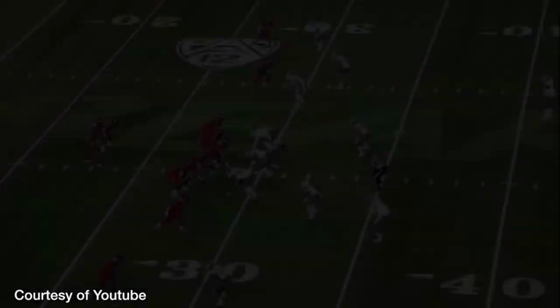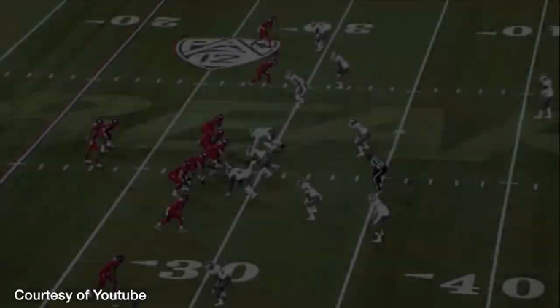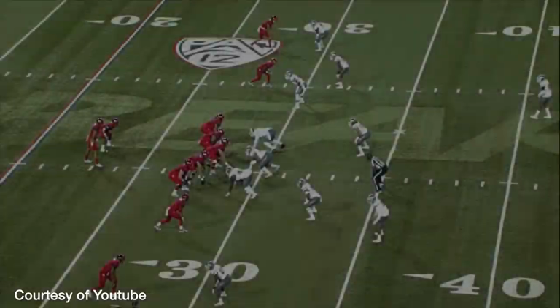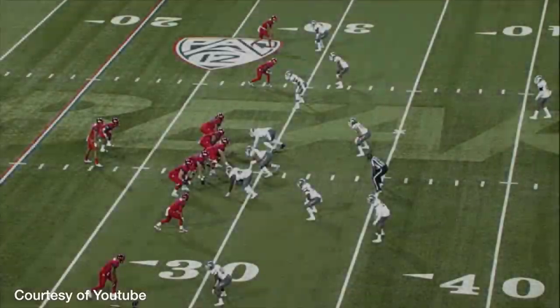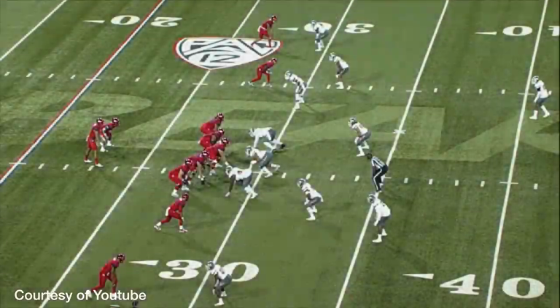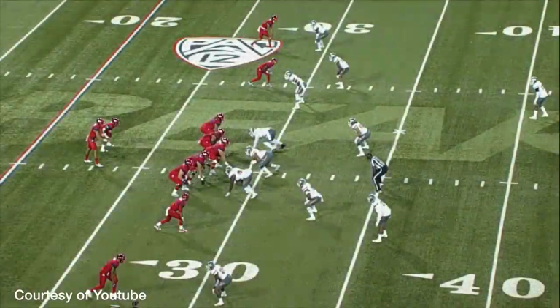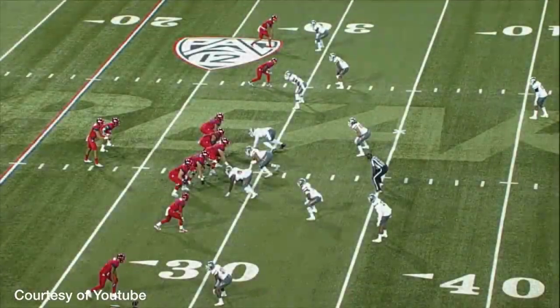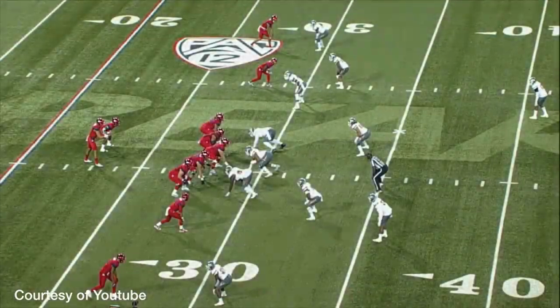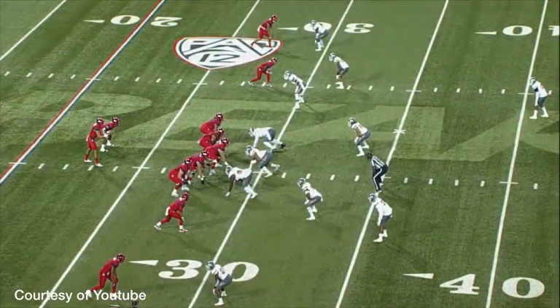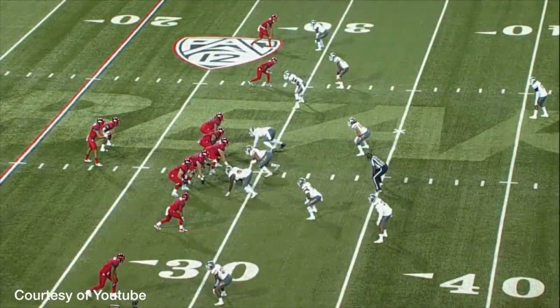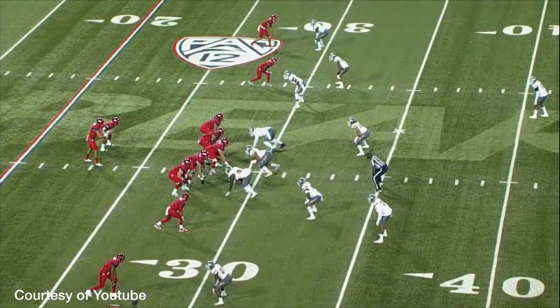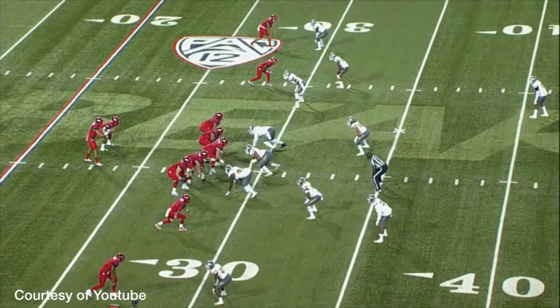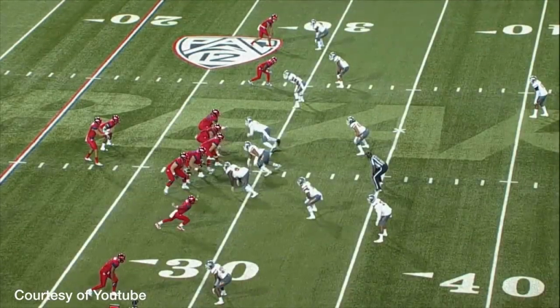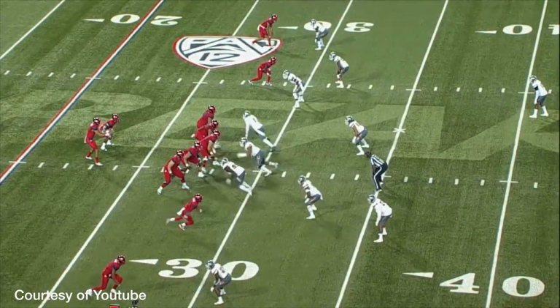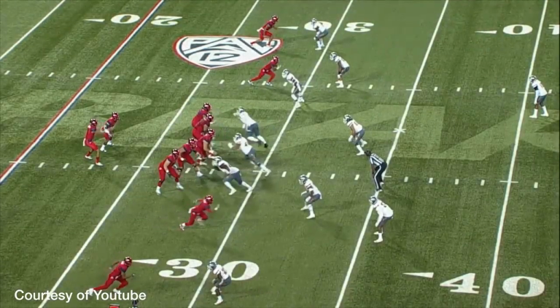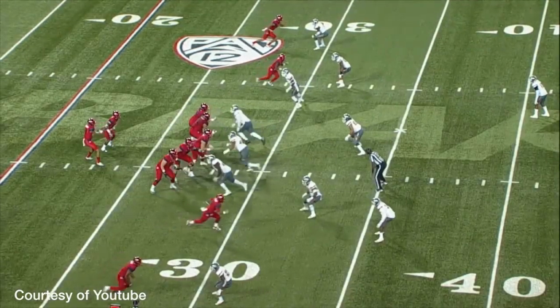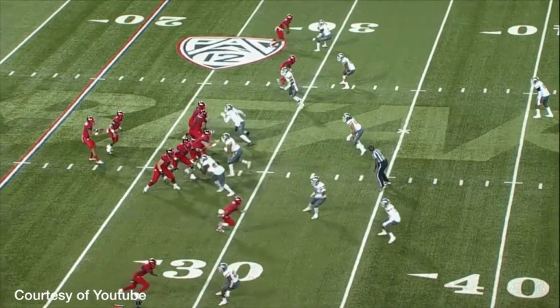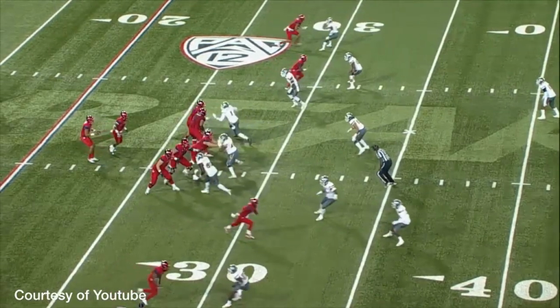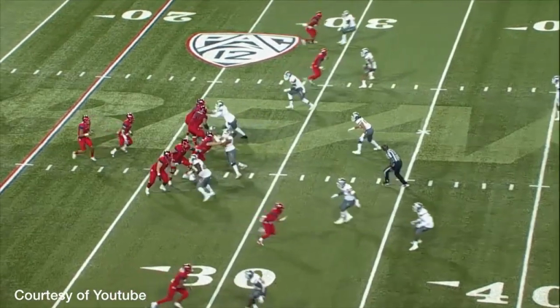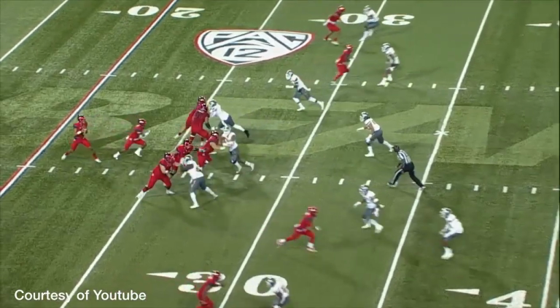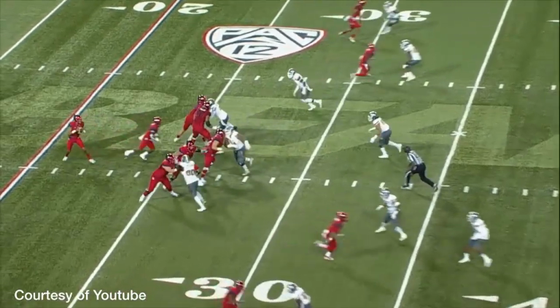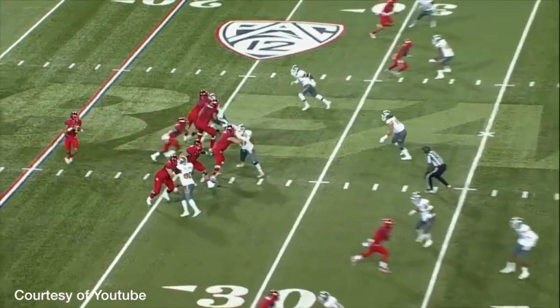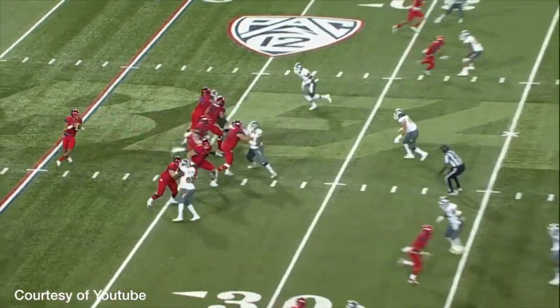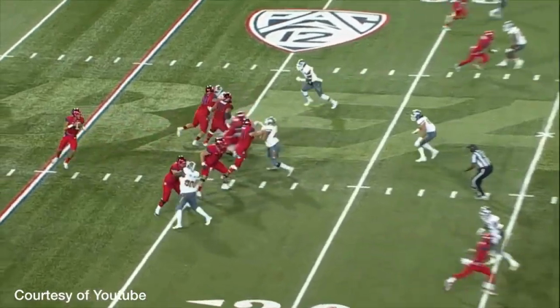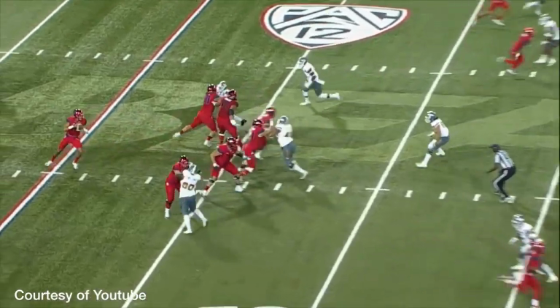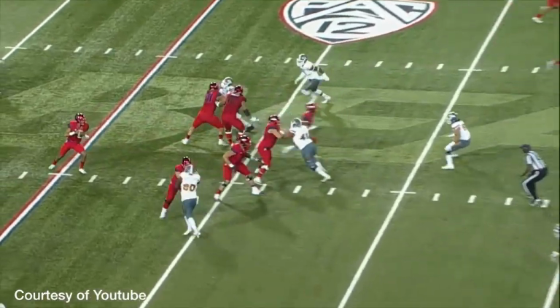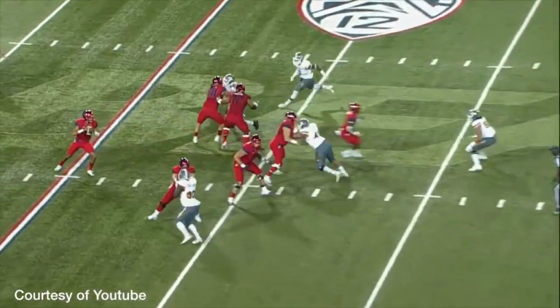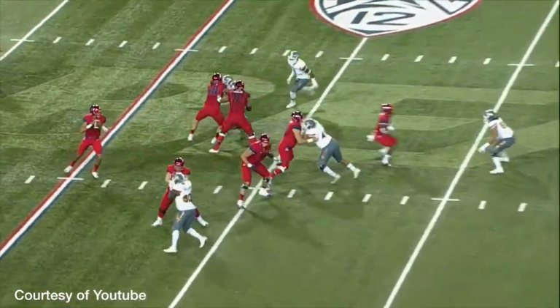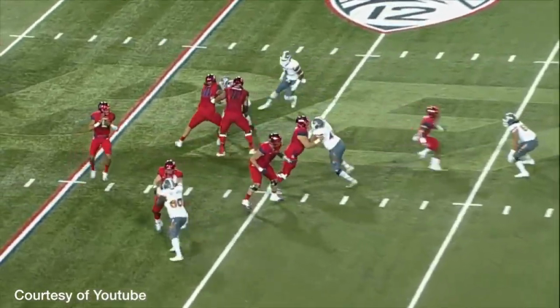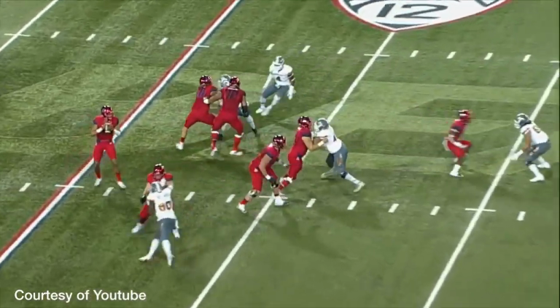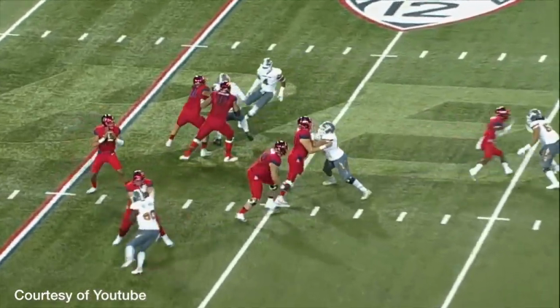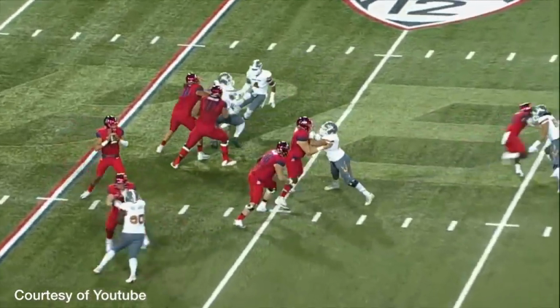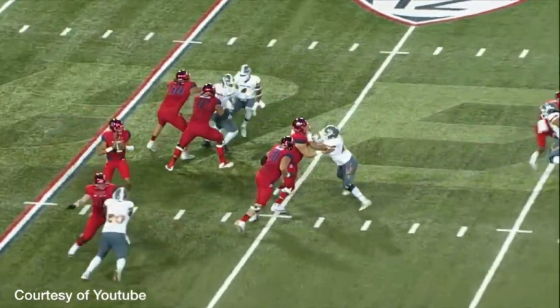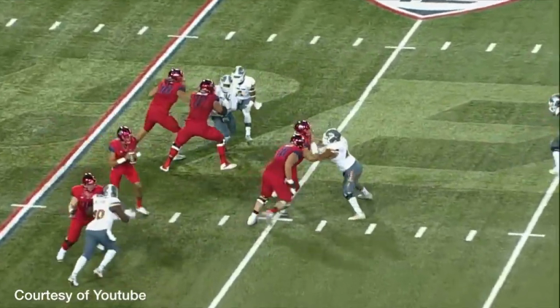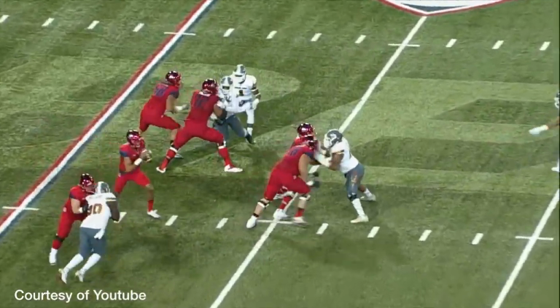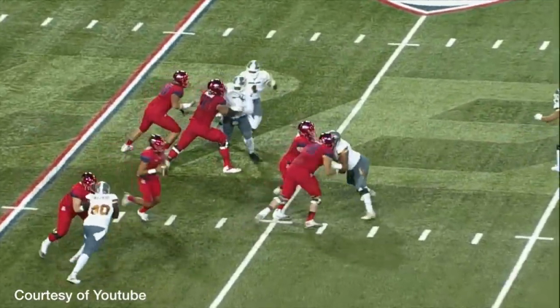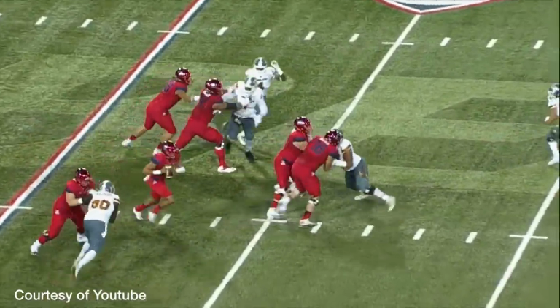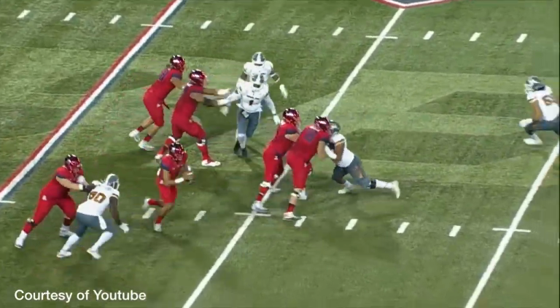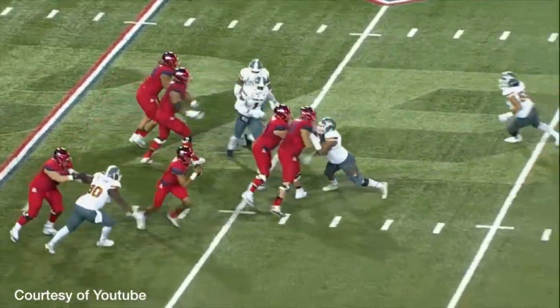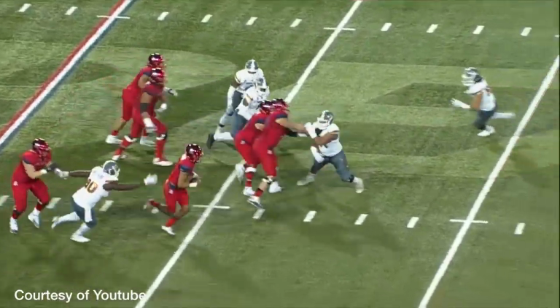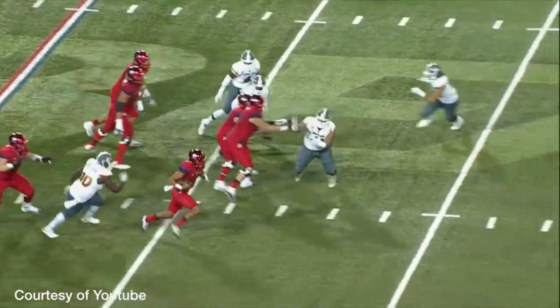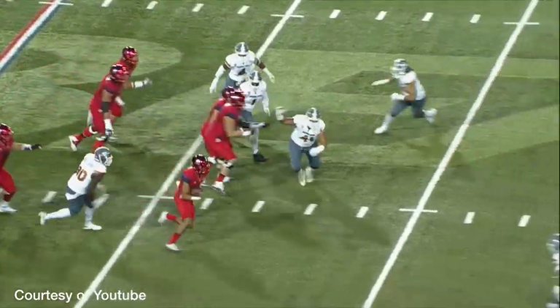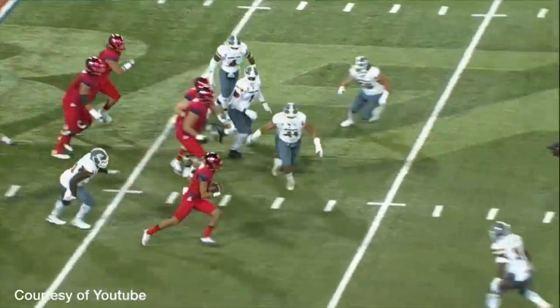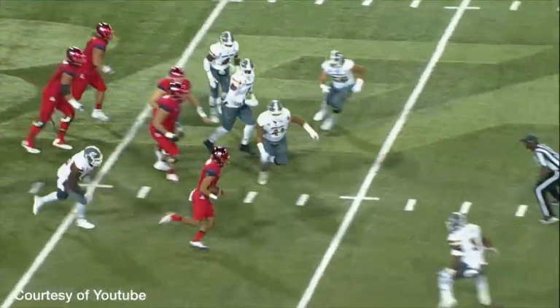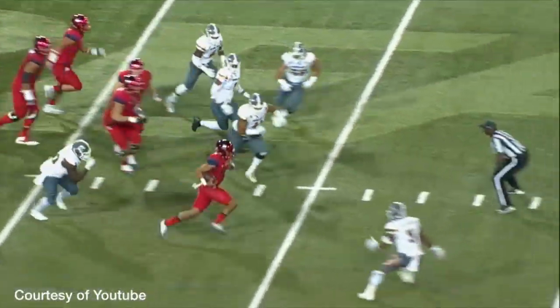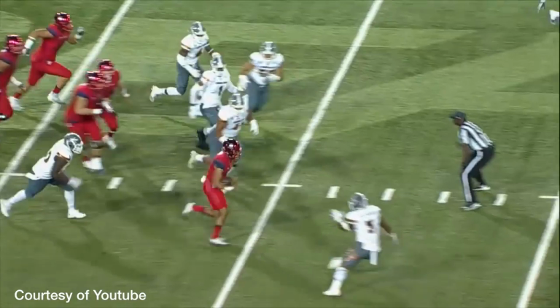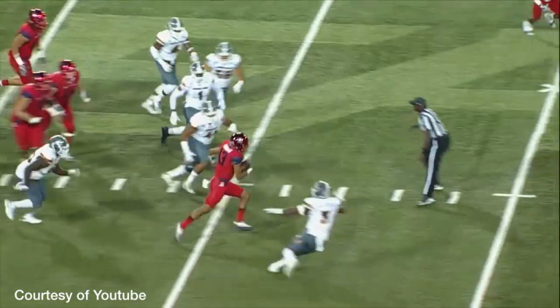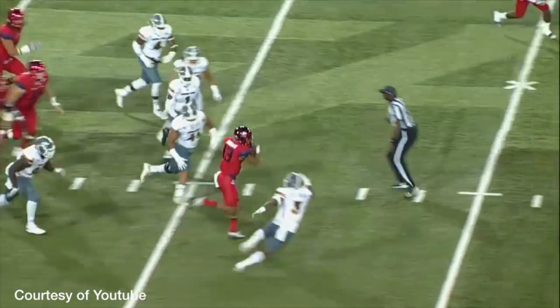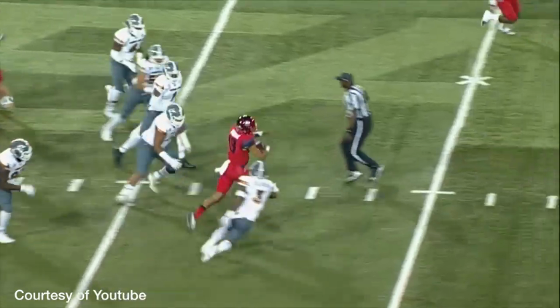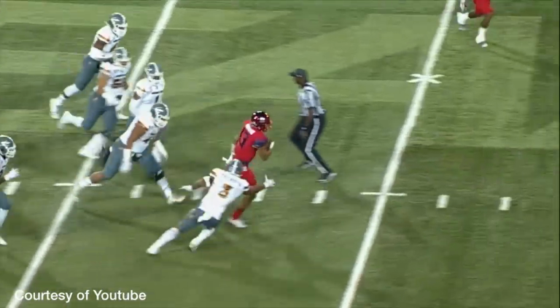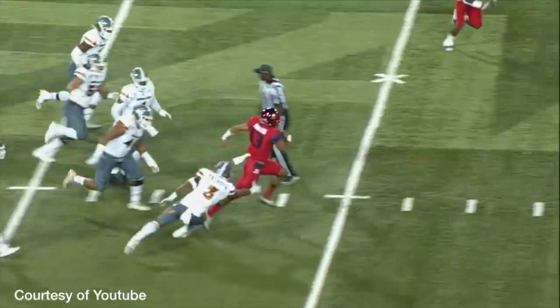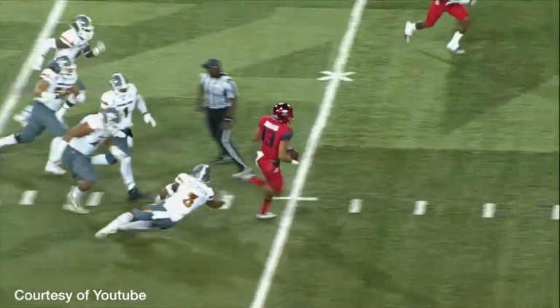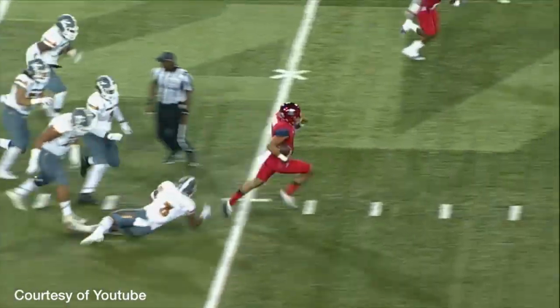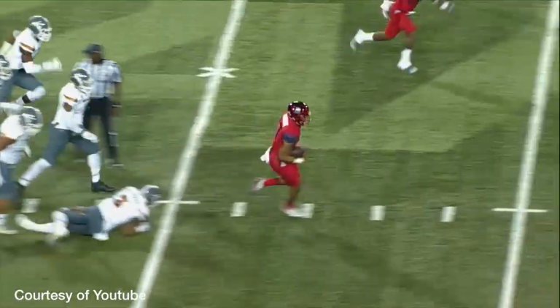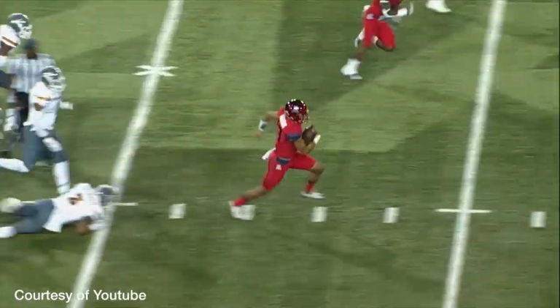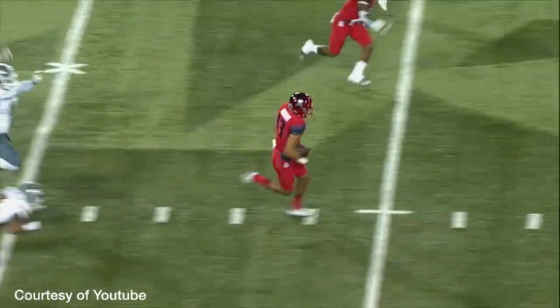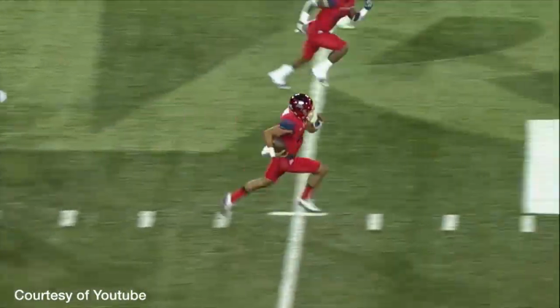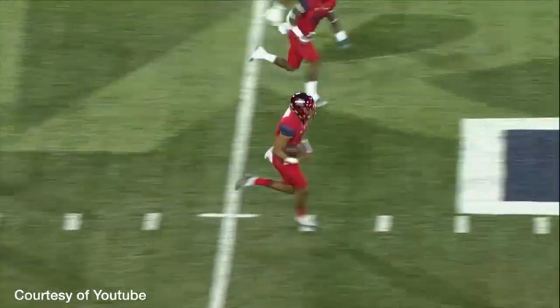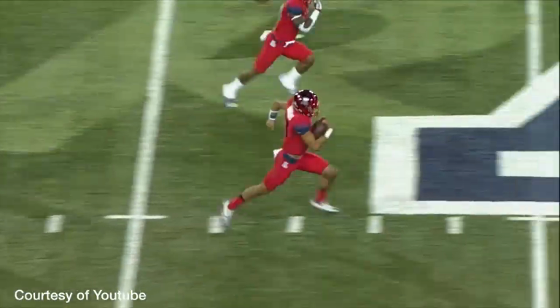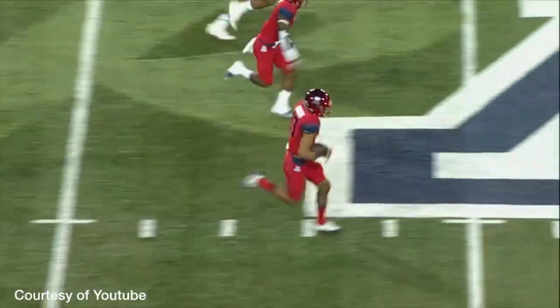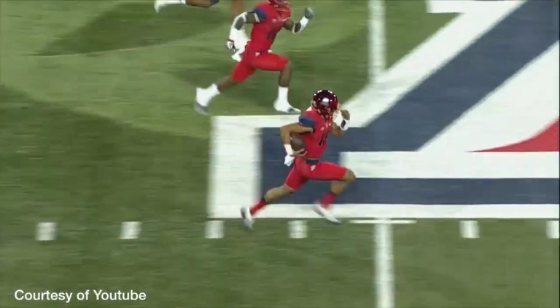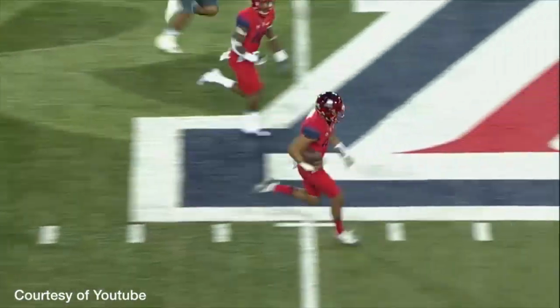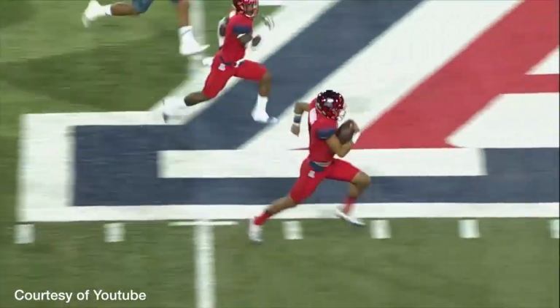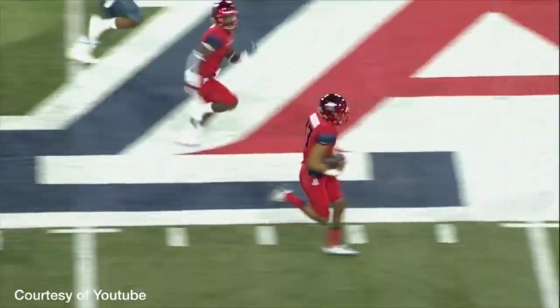Grant to his left in the backfield. Brandon takes the snap back to throw, has plenty of time, waits — now he's going to run with the football. 35, first down and more.